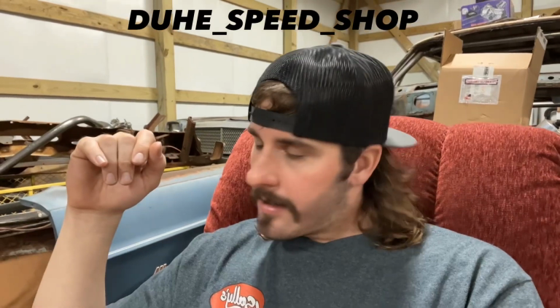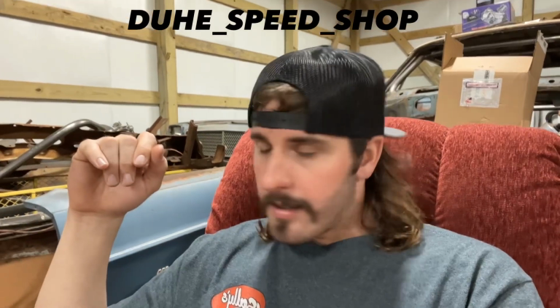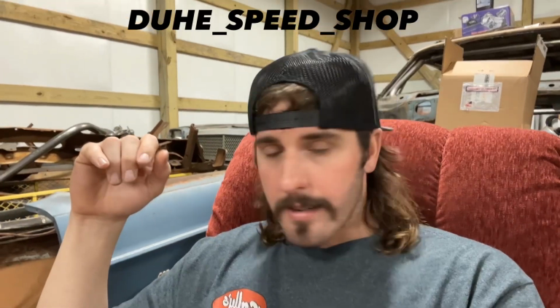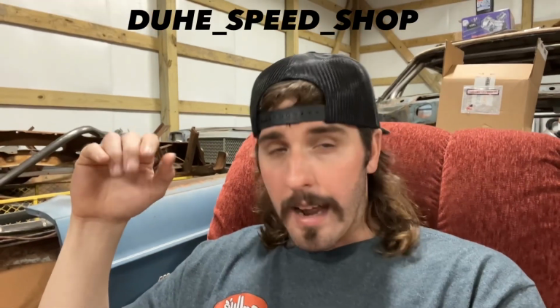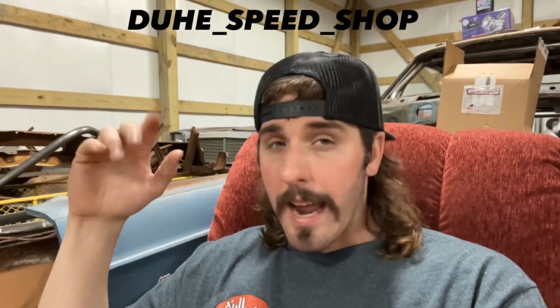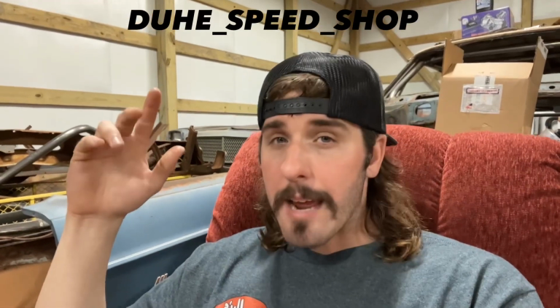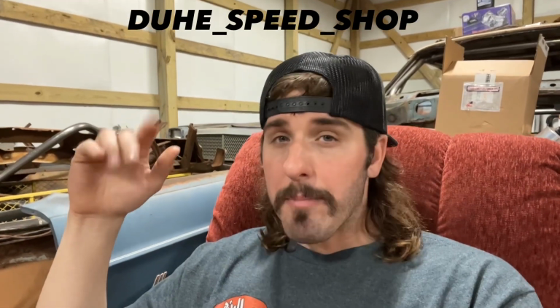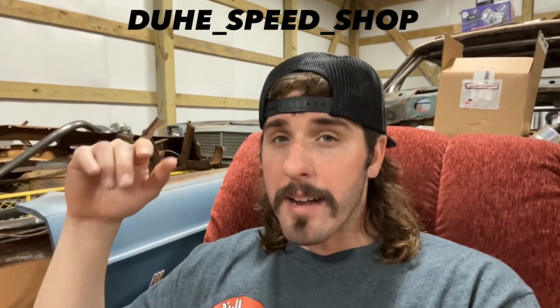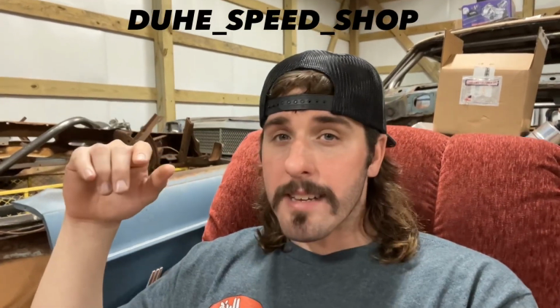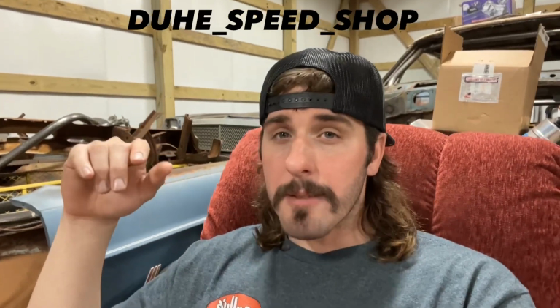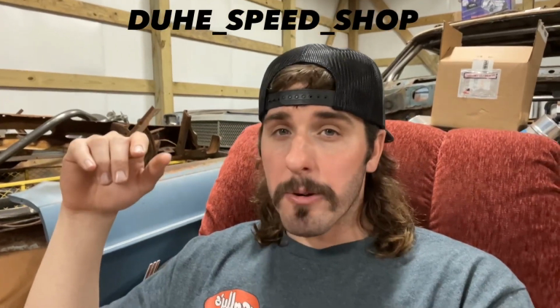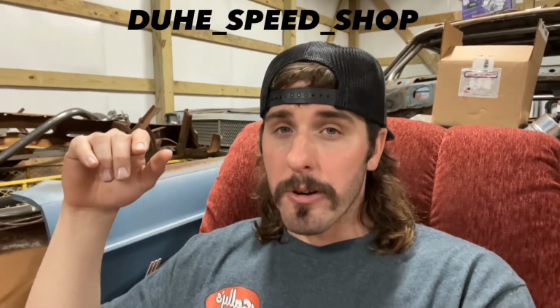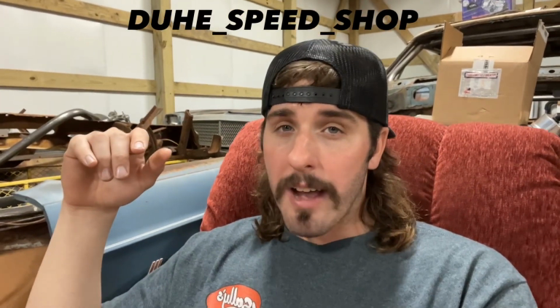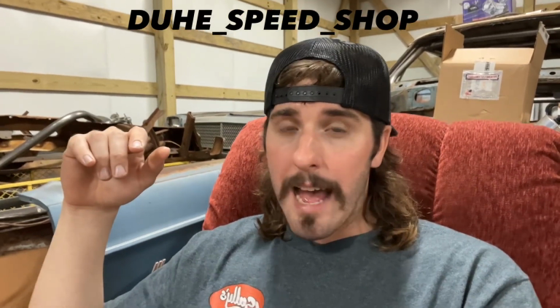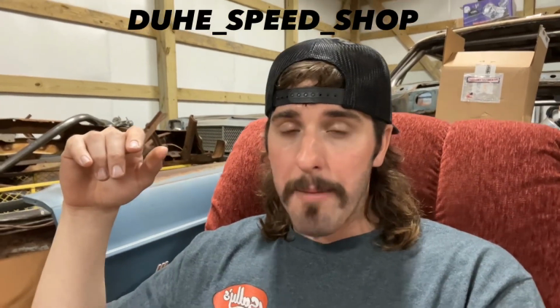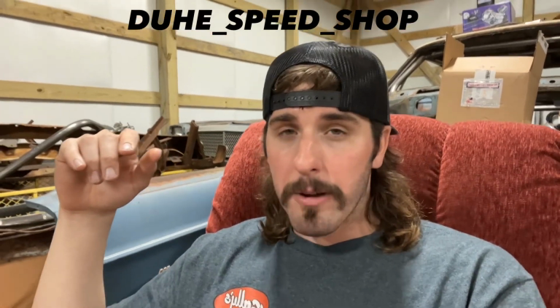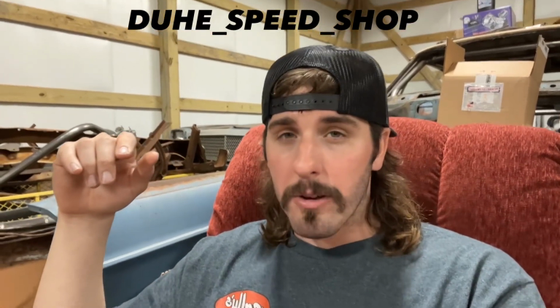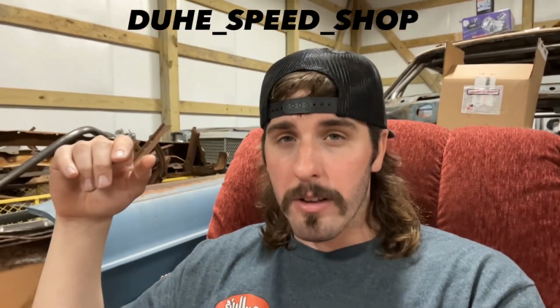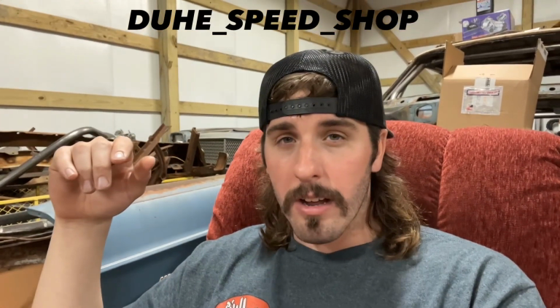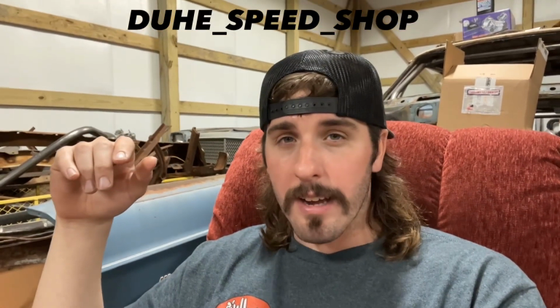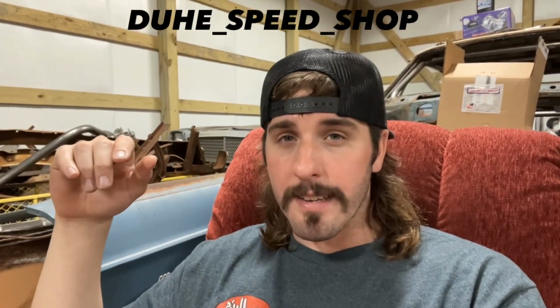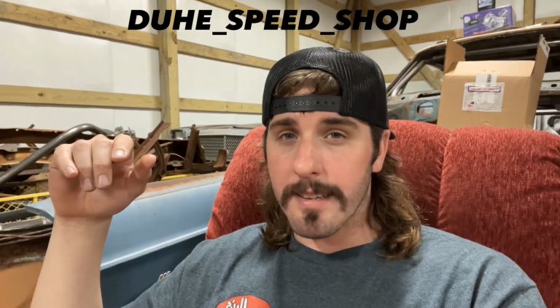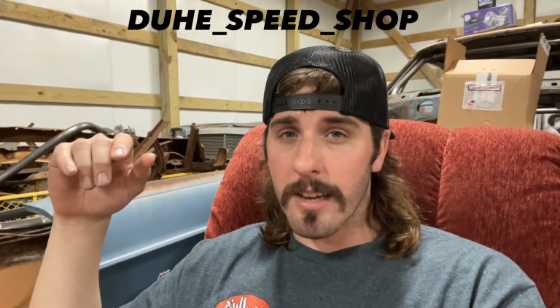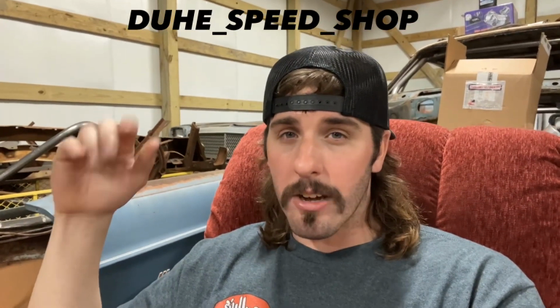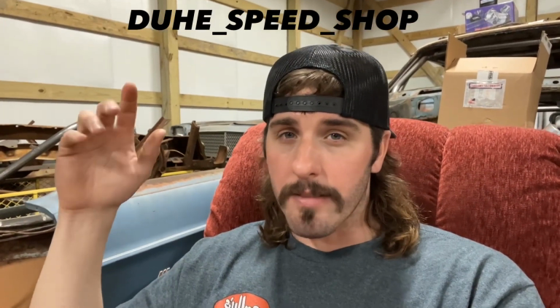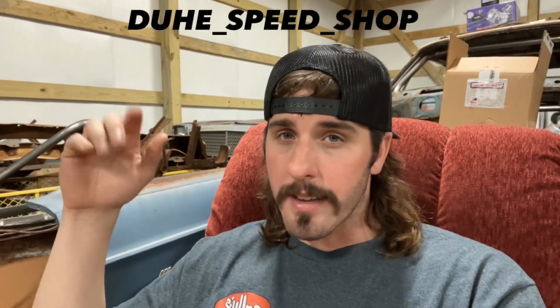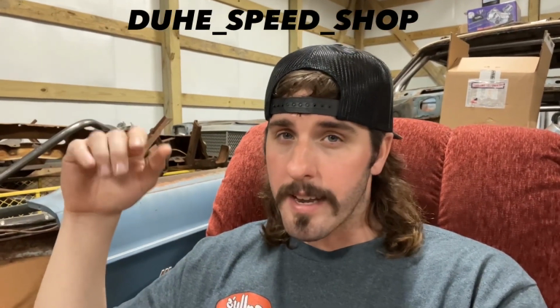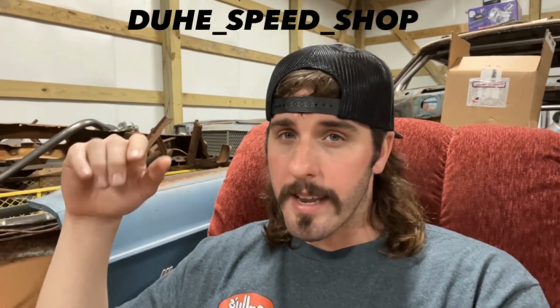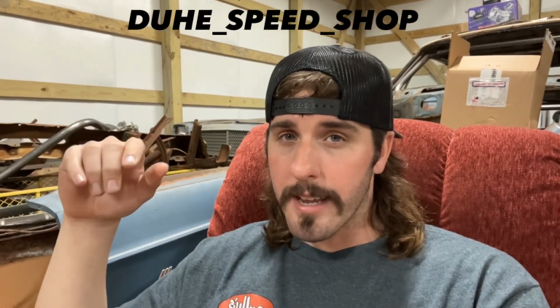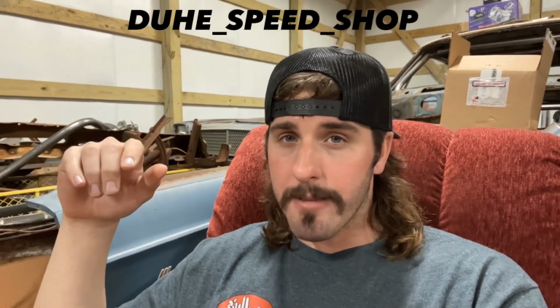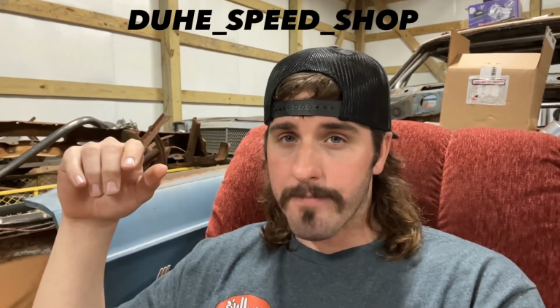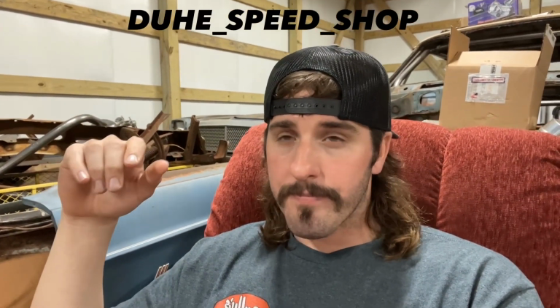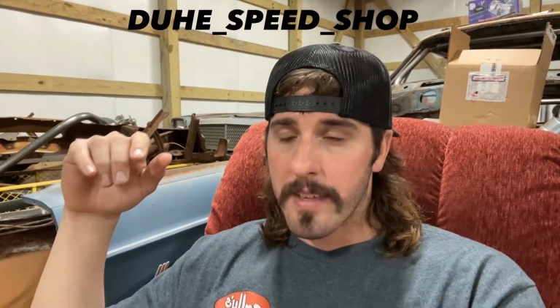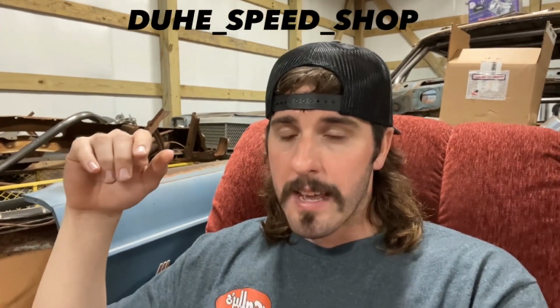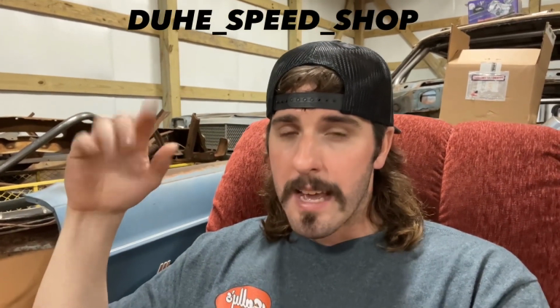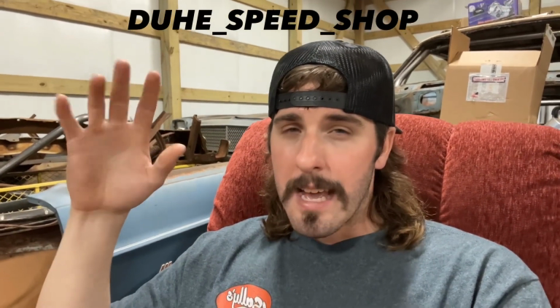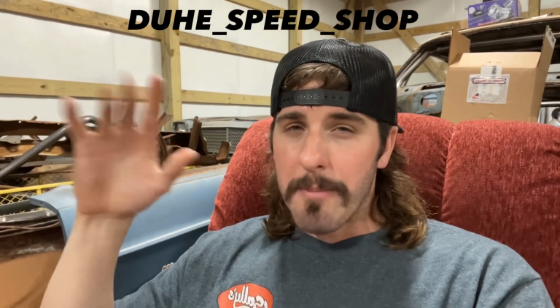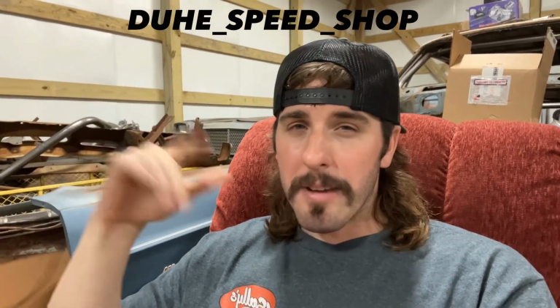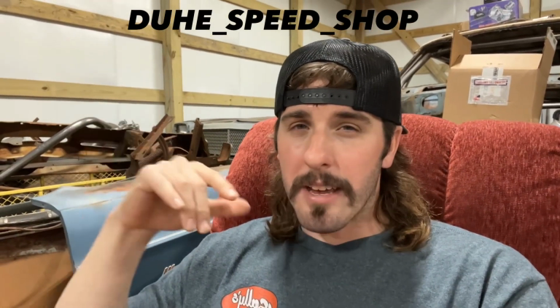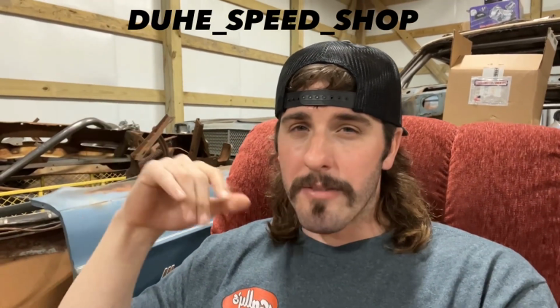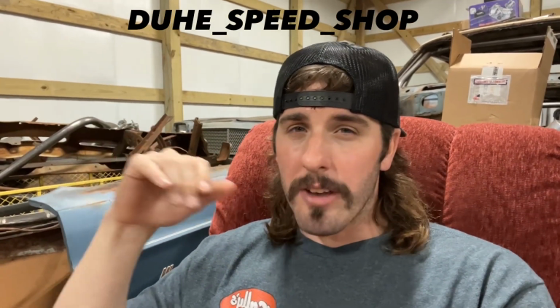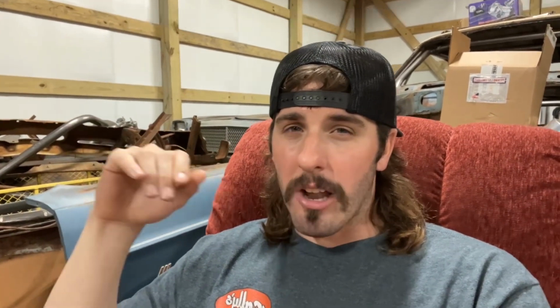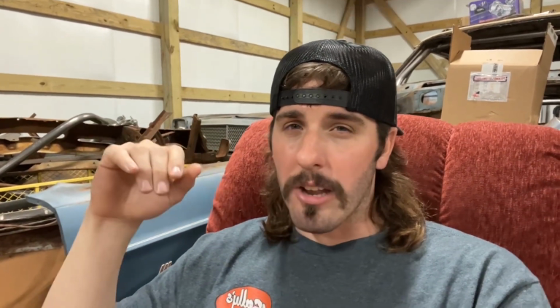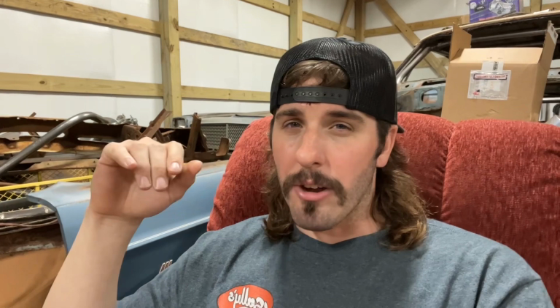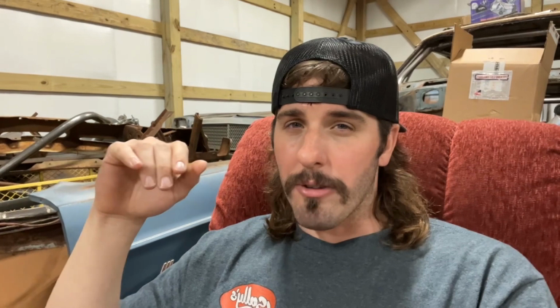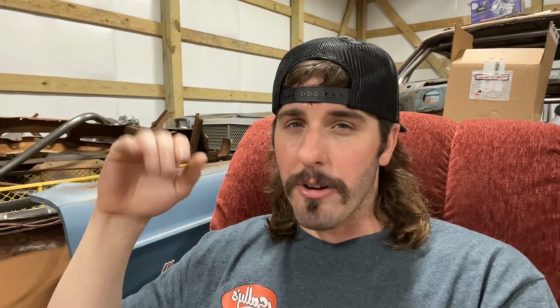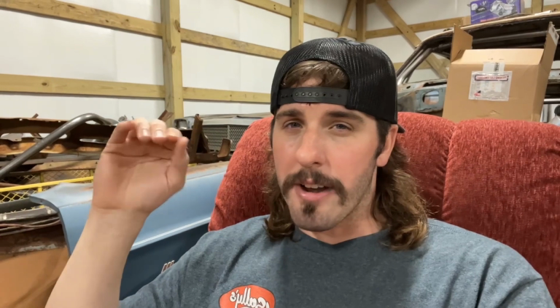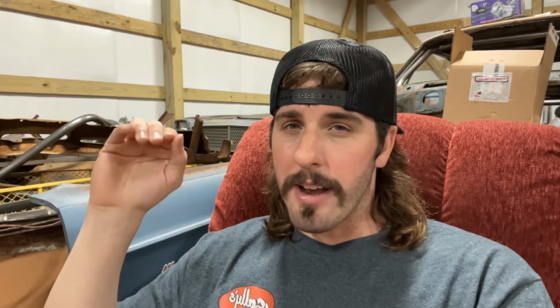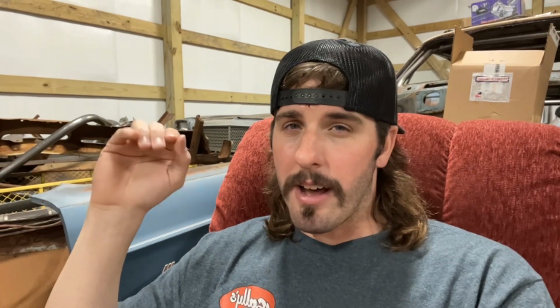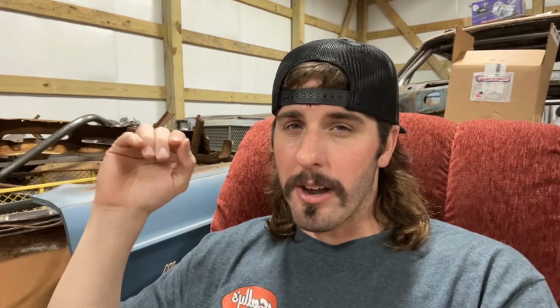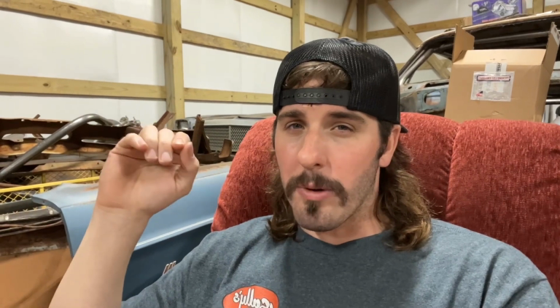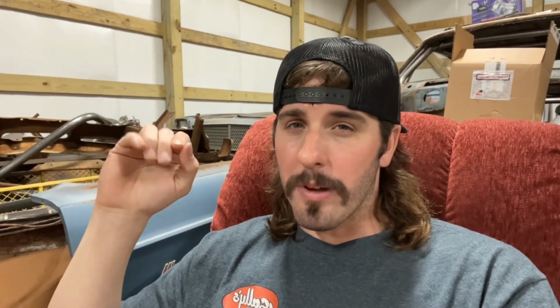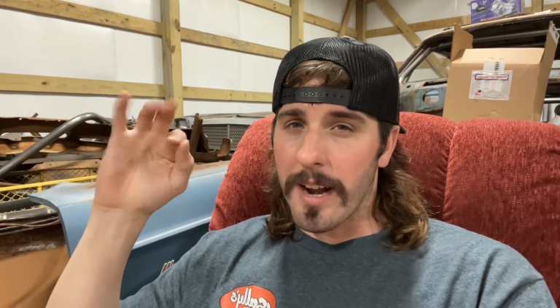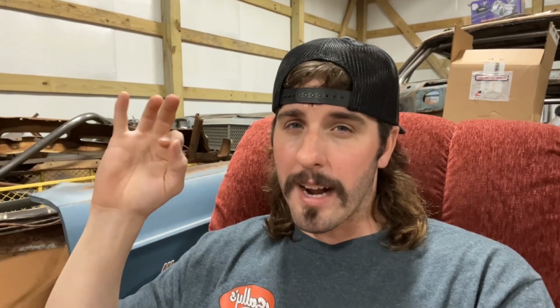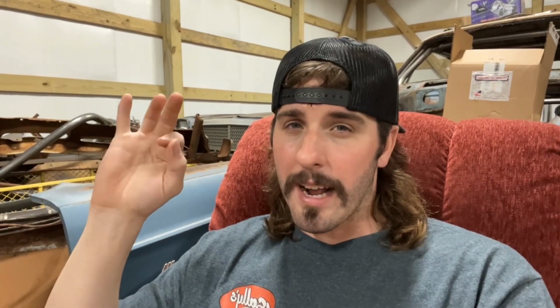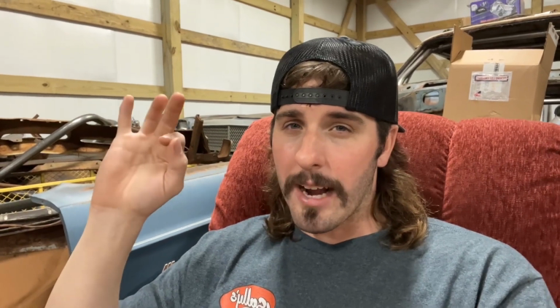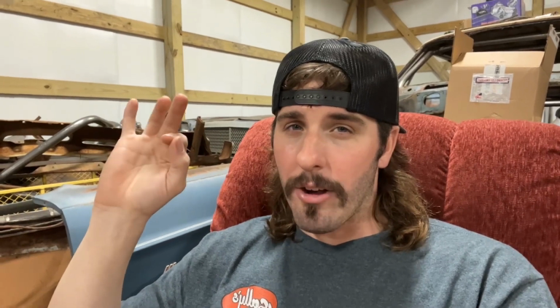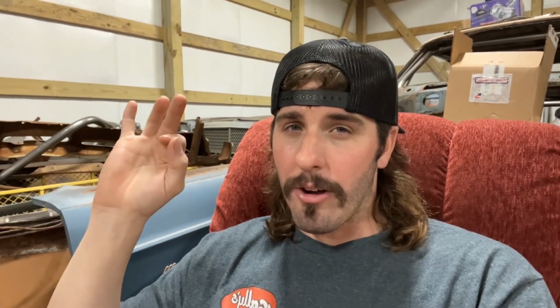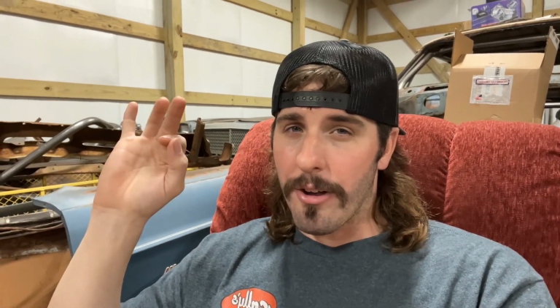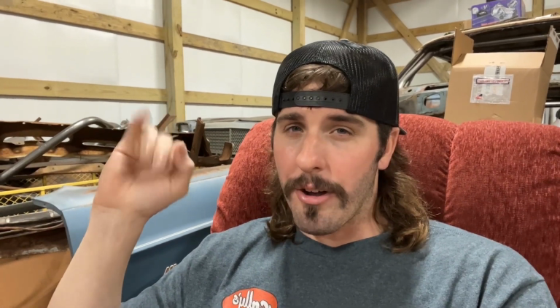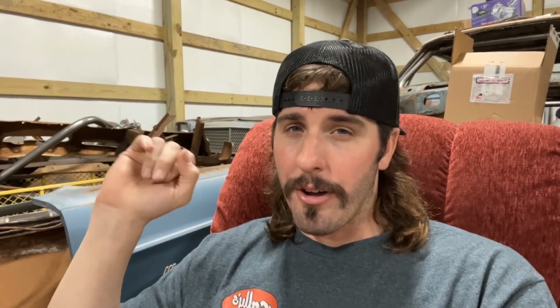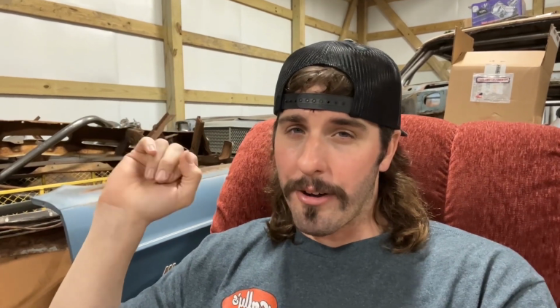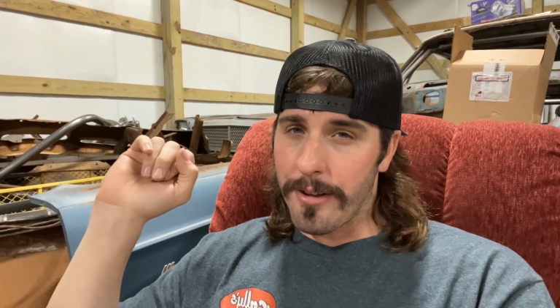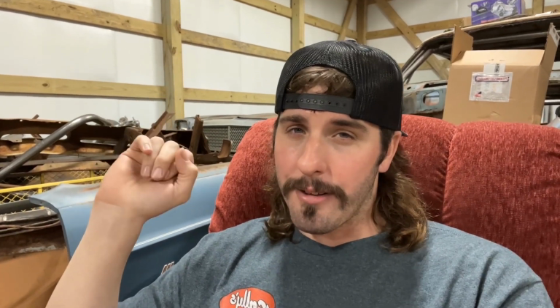I am my typical happy good lucky self today. Let me give y'all a little rundown of what I got going on here.